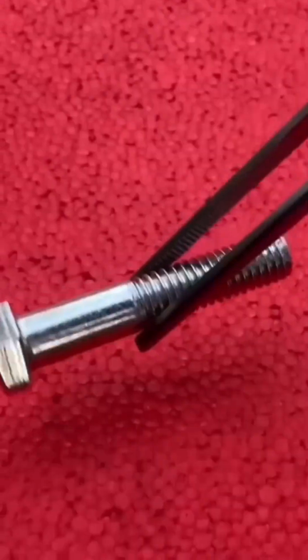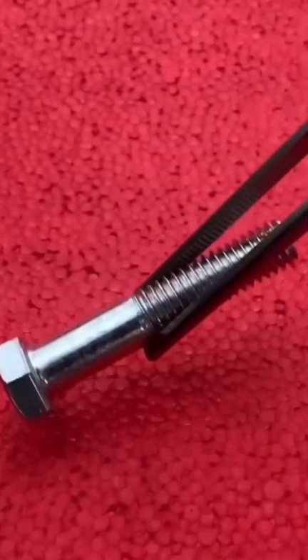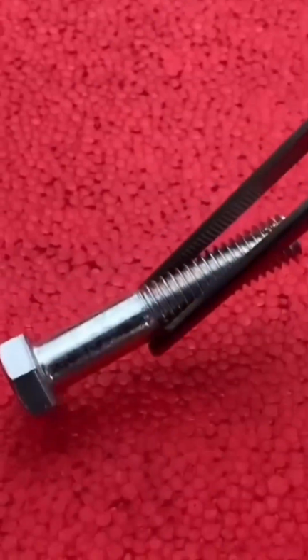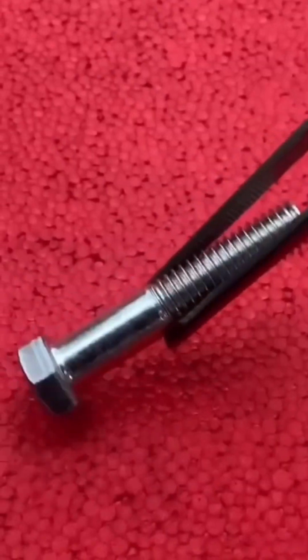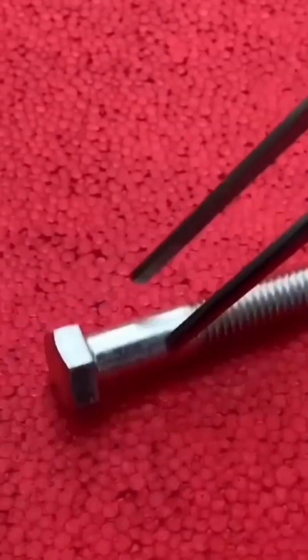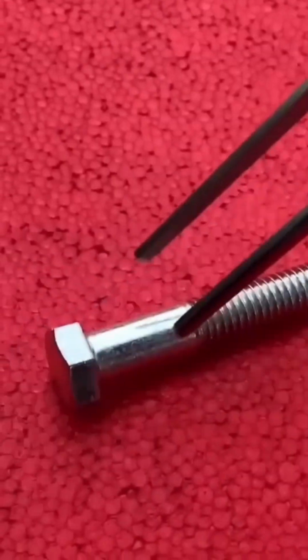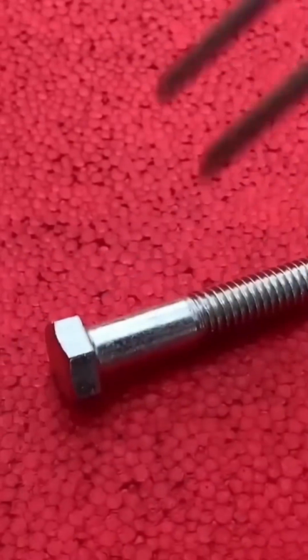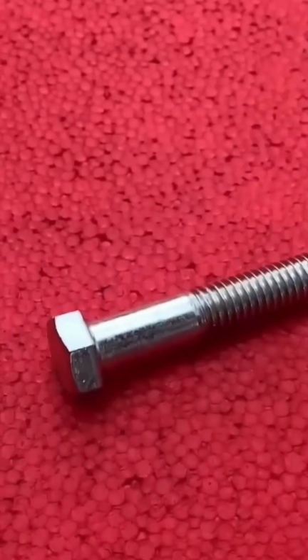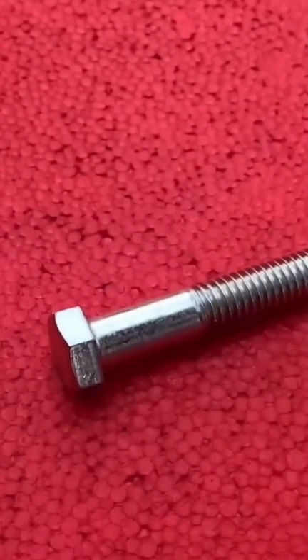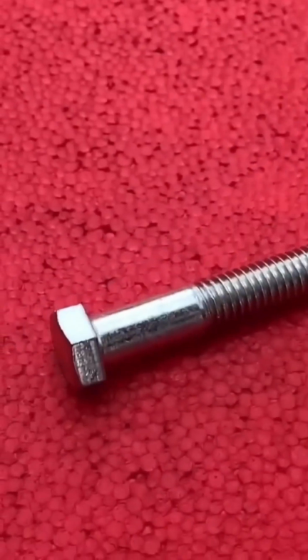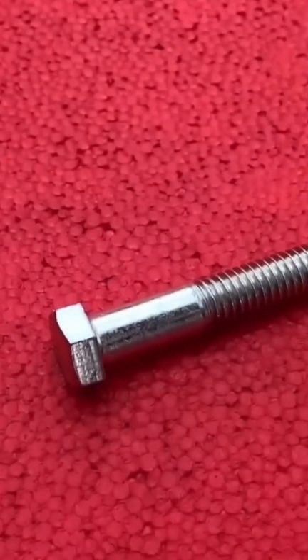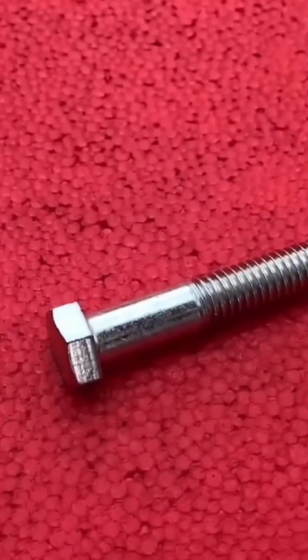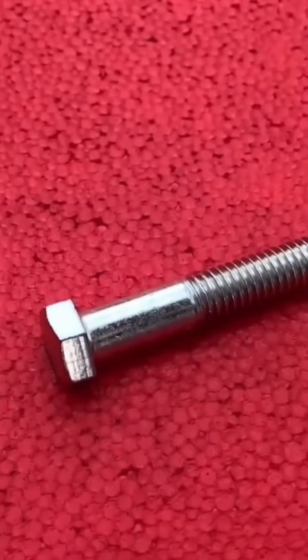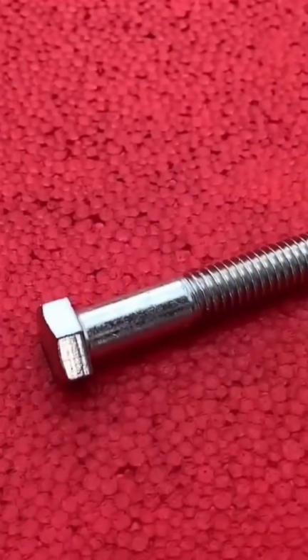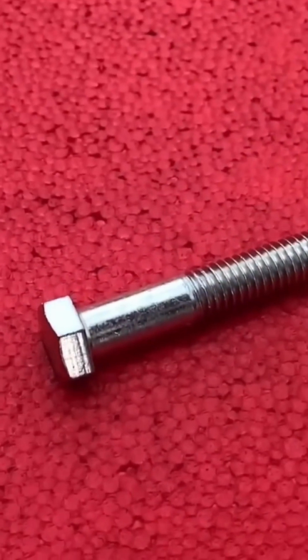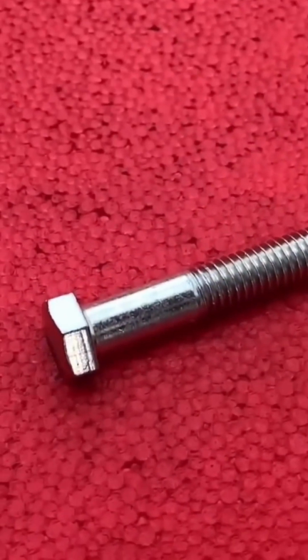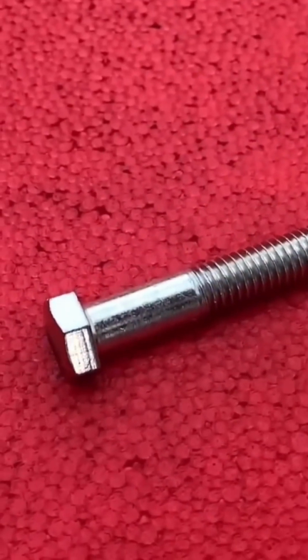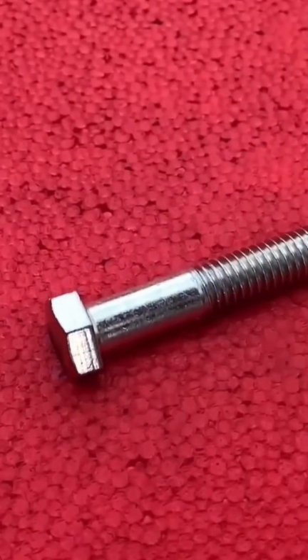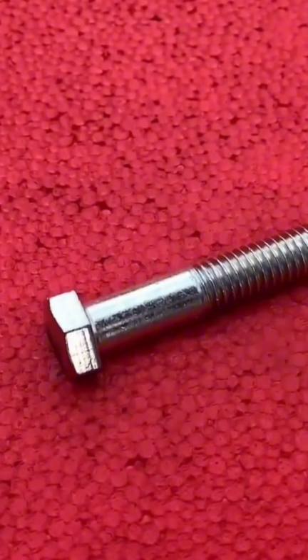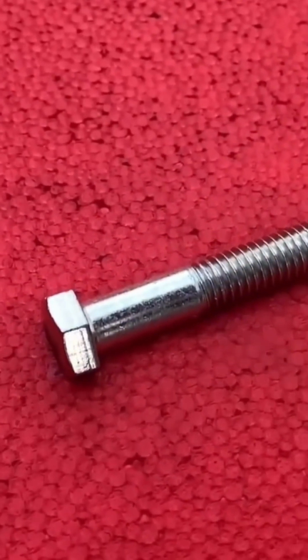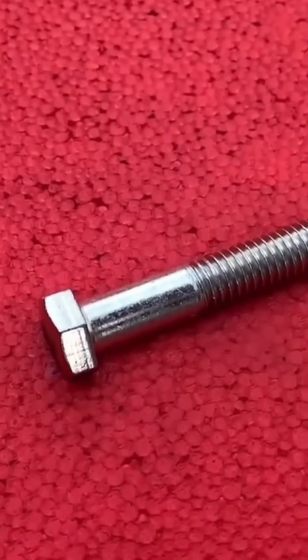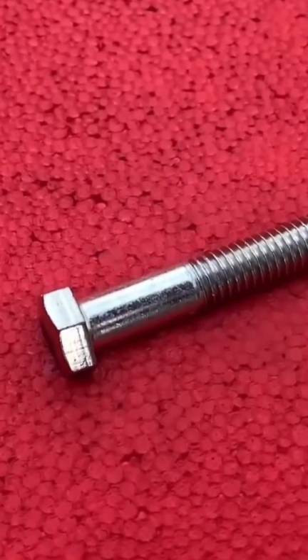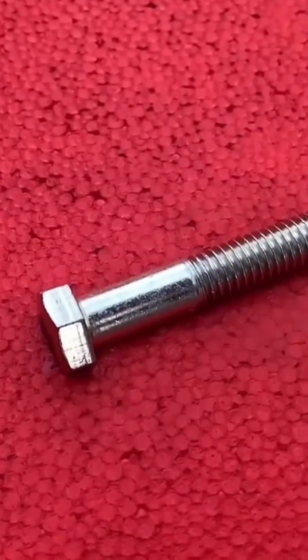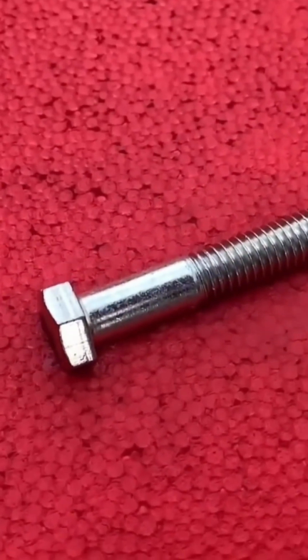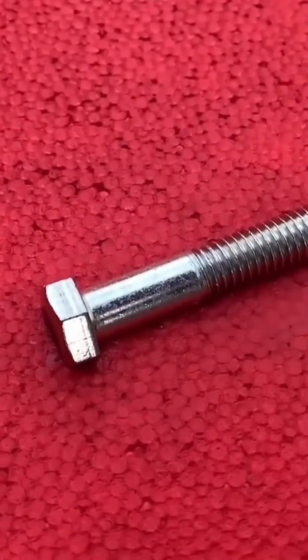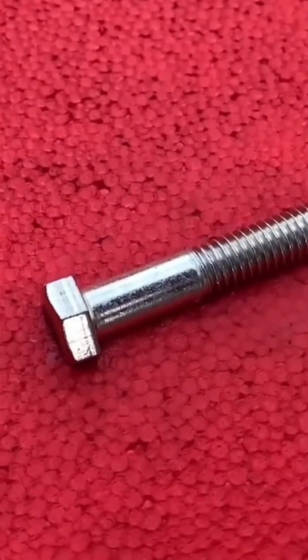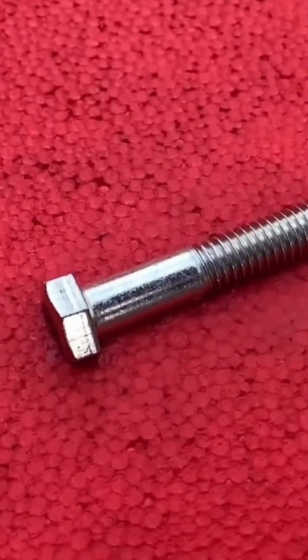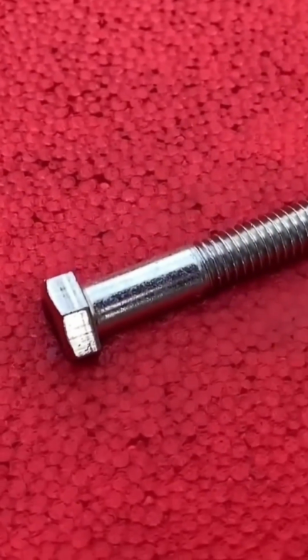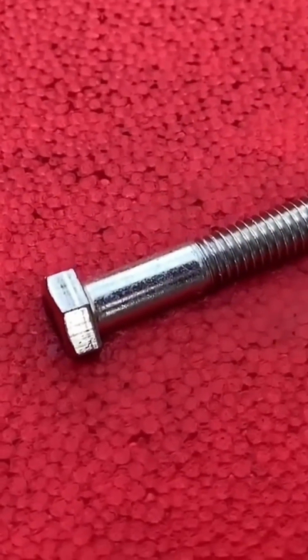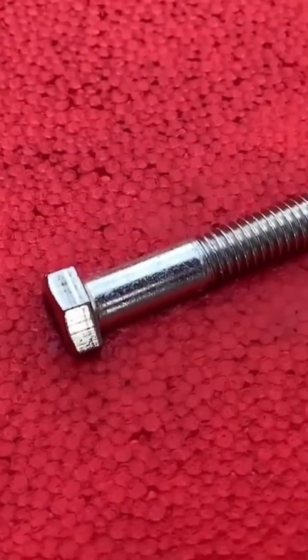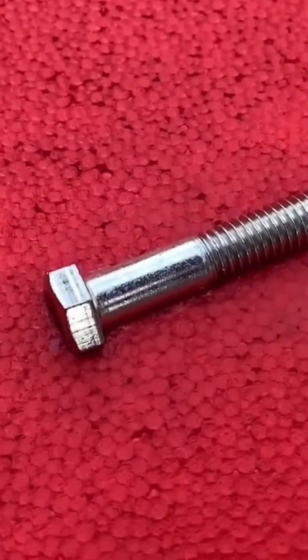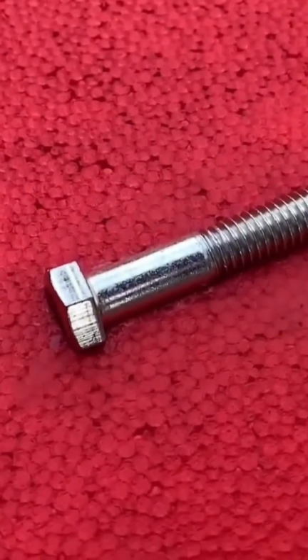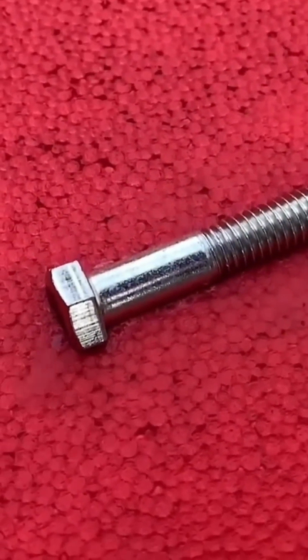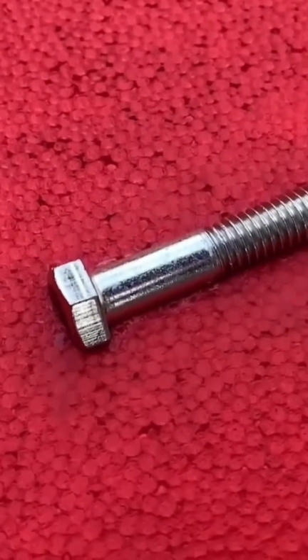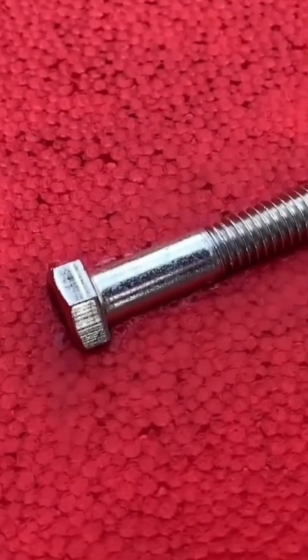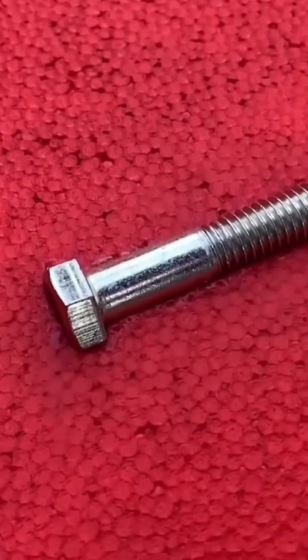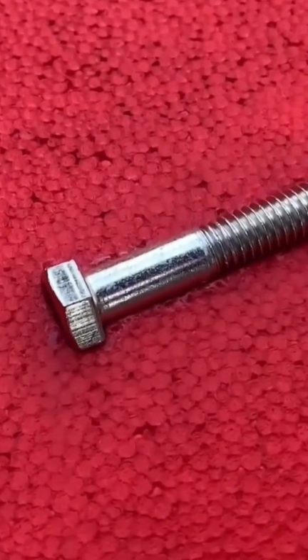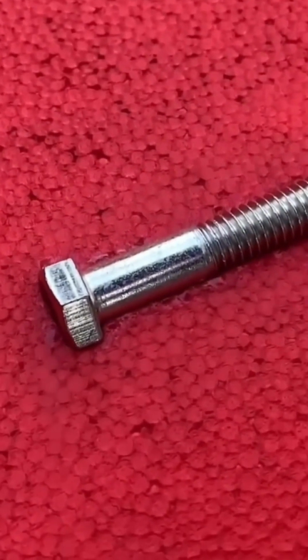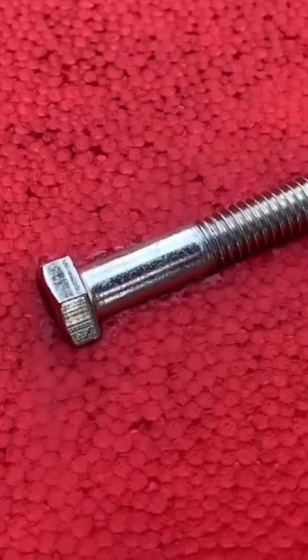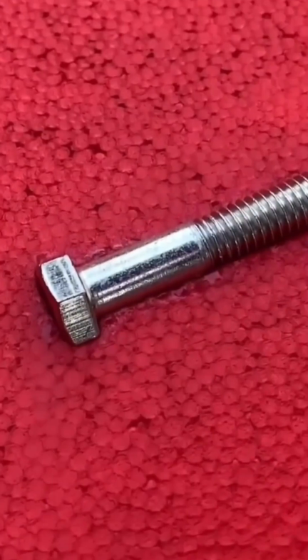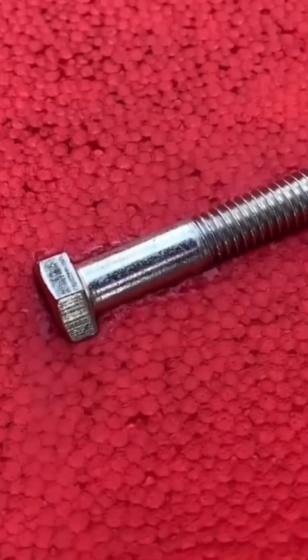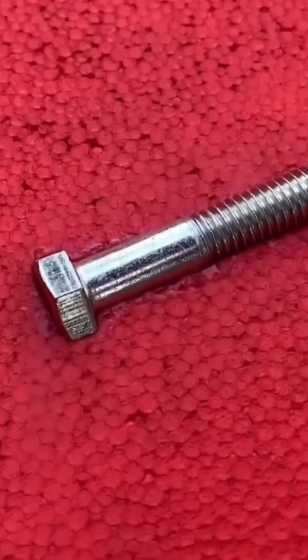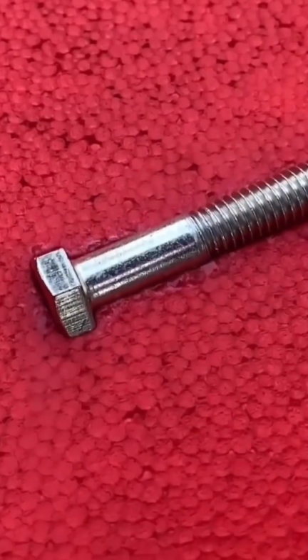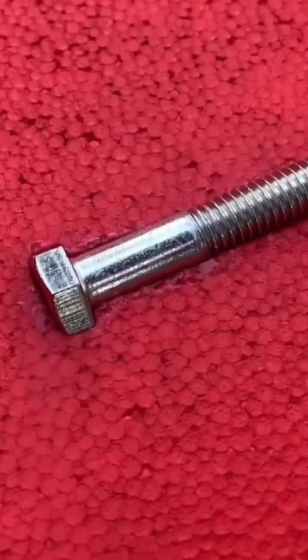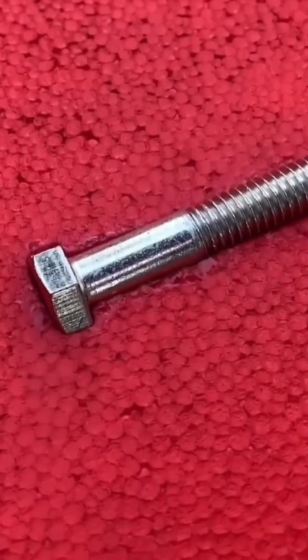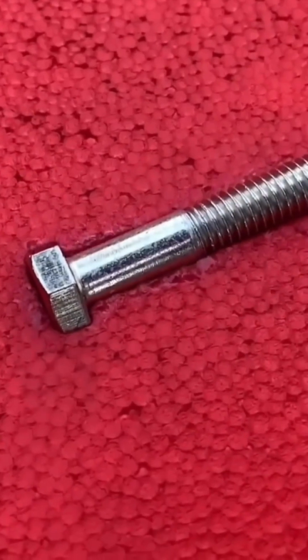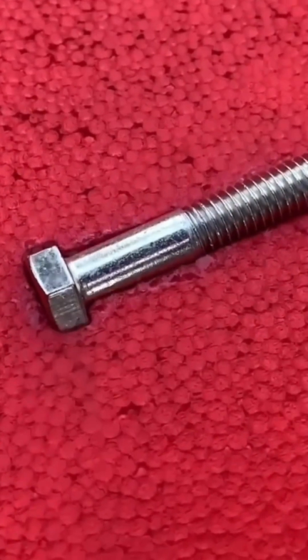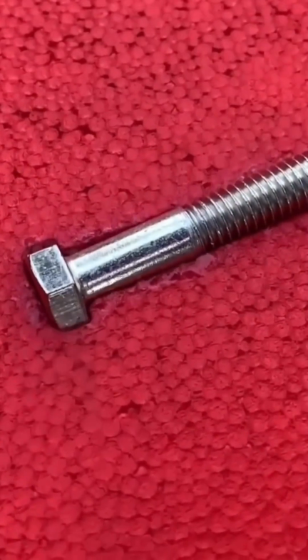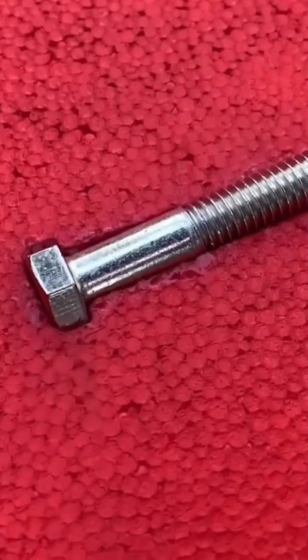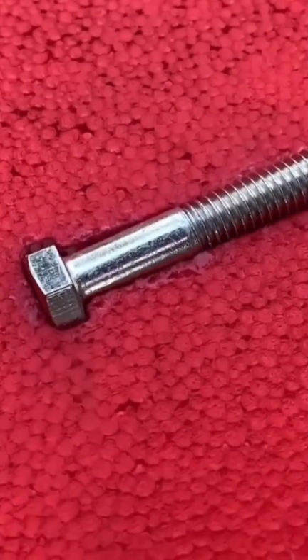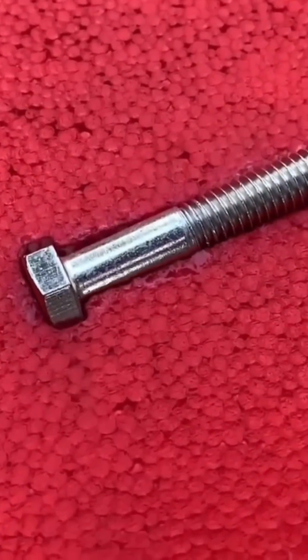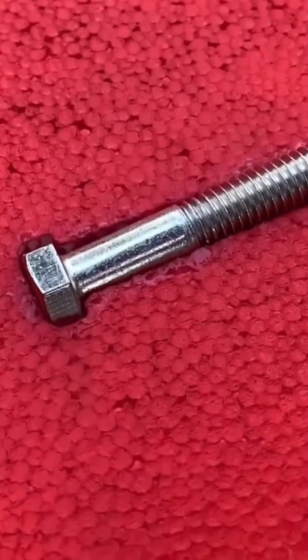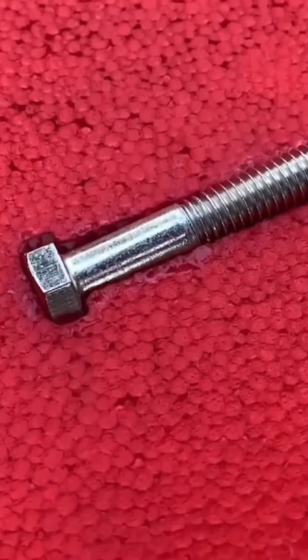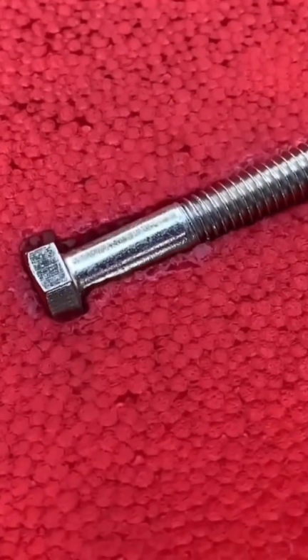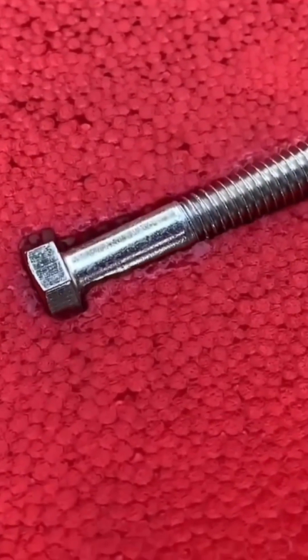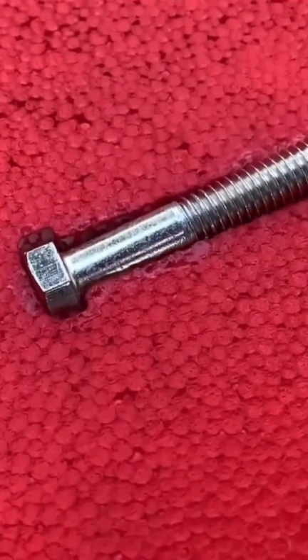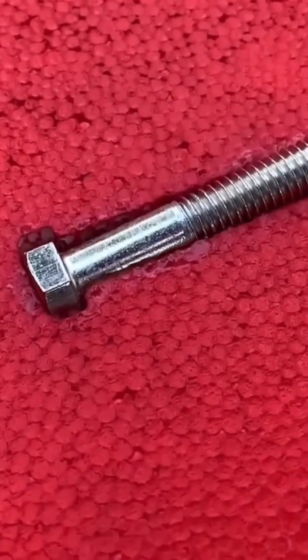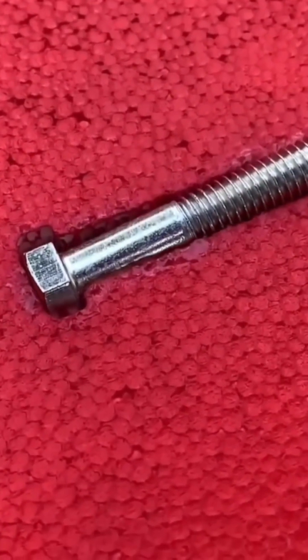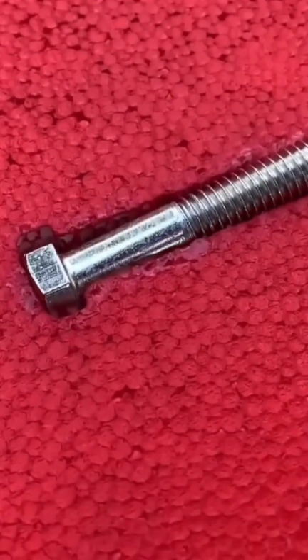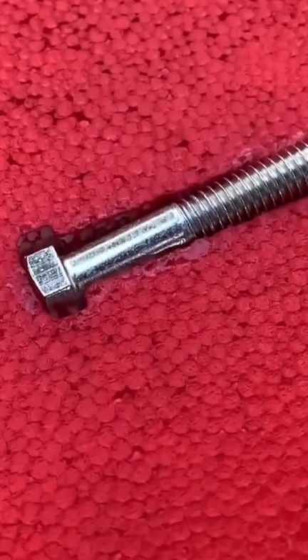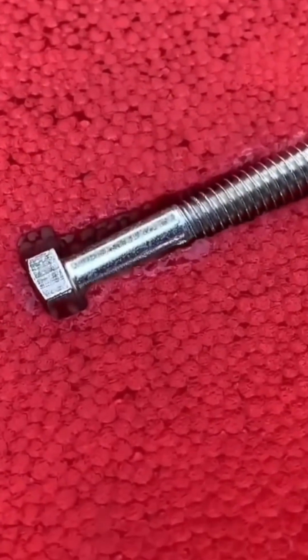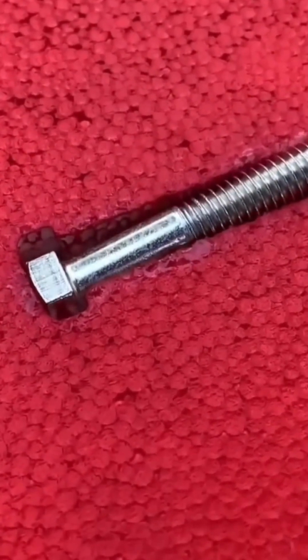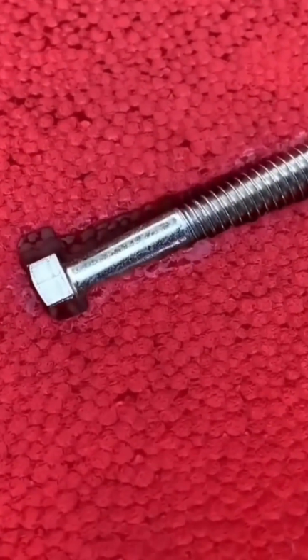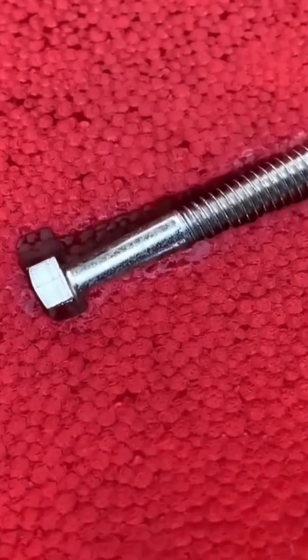A heated screw drops into foam, melting through it with sizzling ease, leaving a smooth, round tunnel behind.